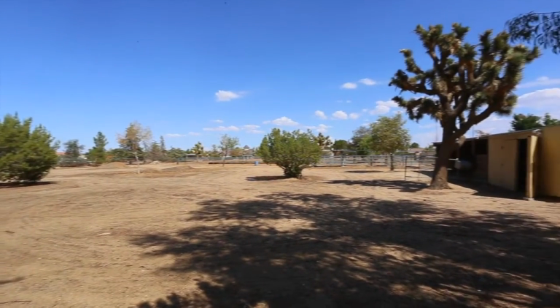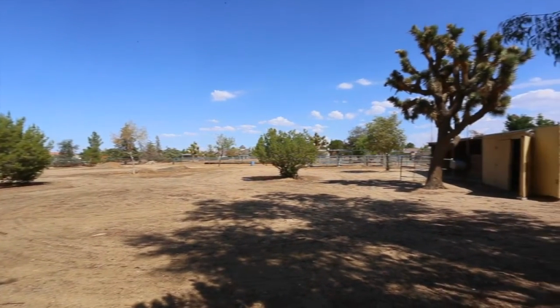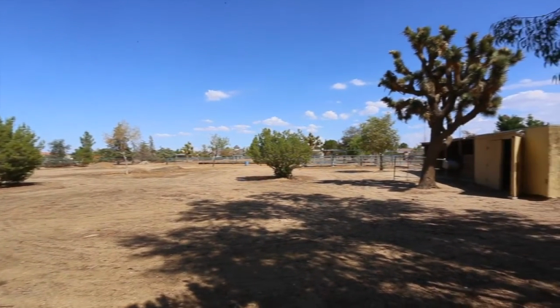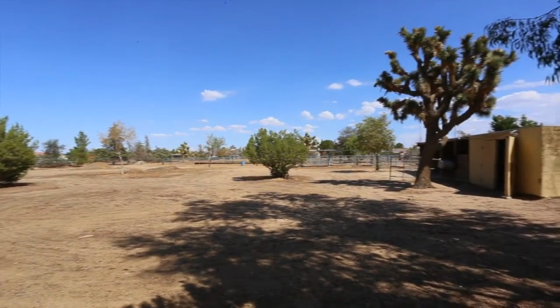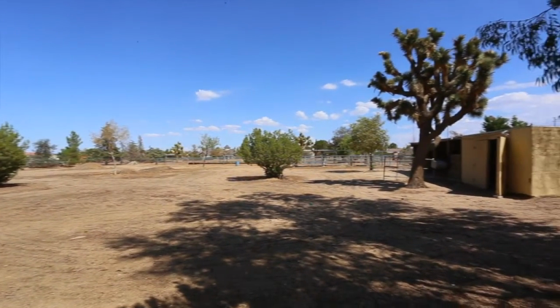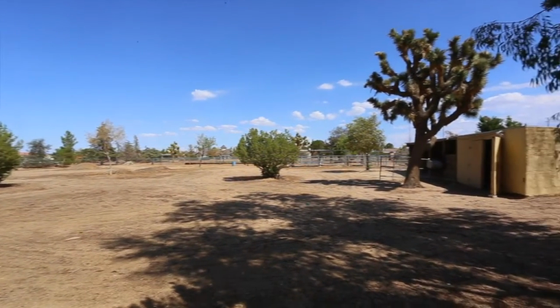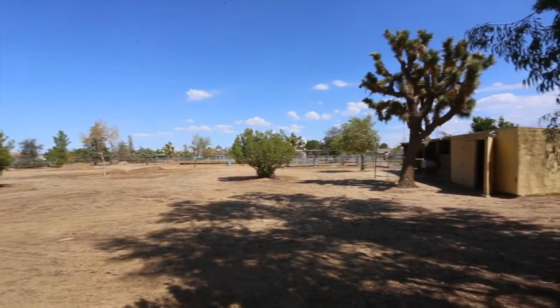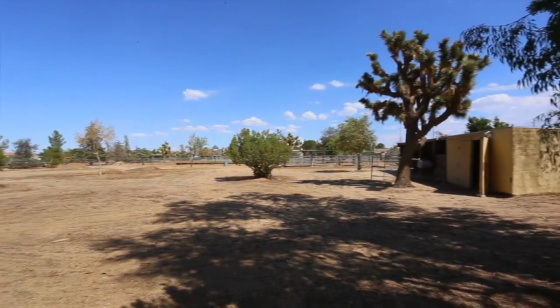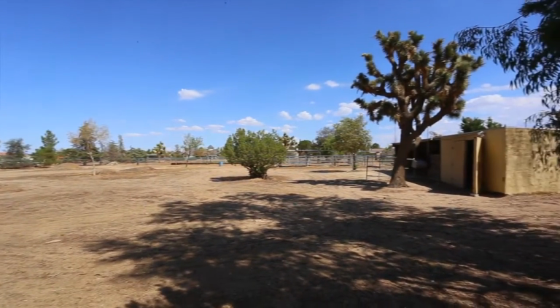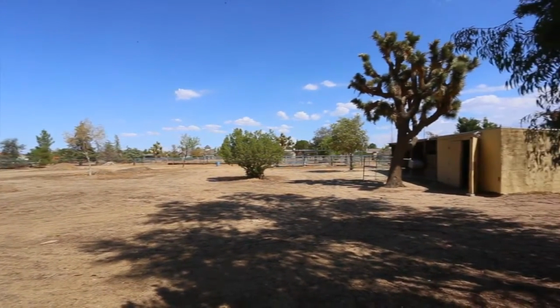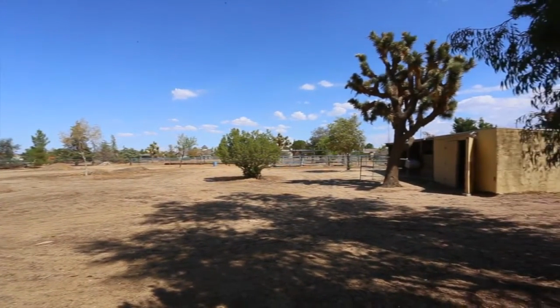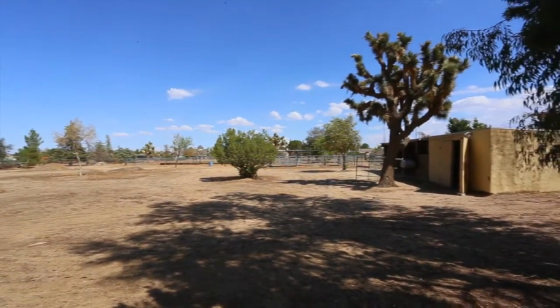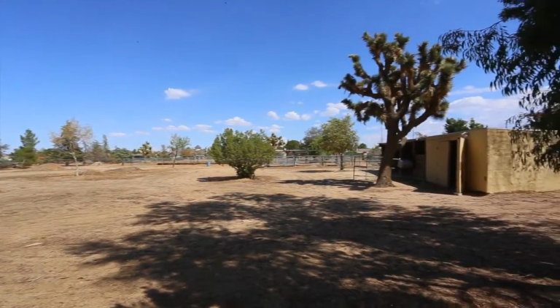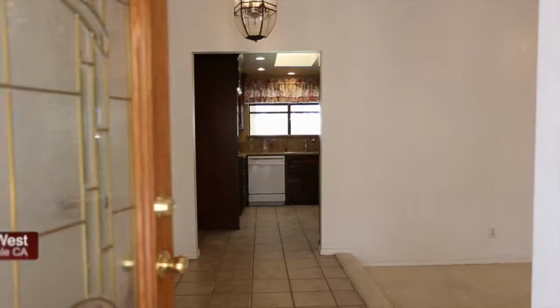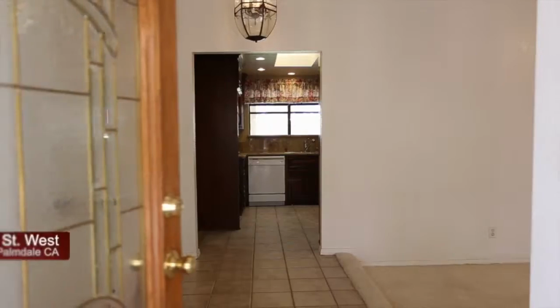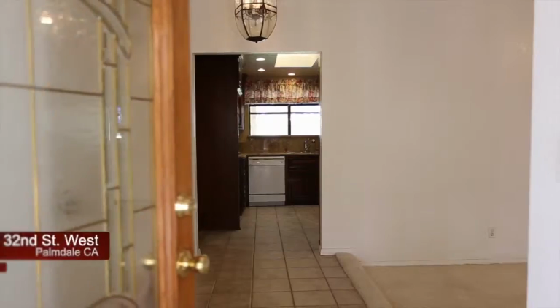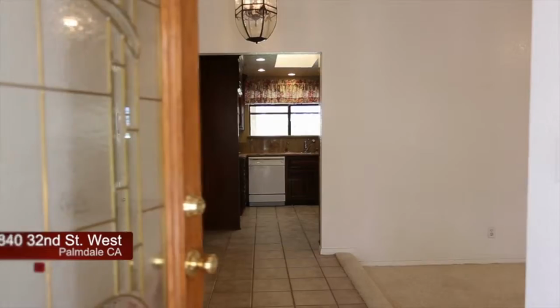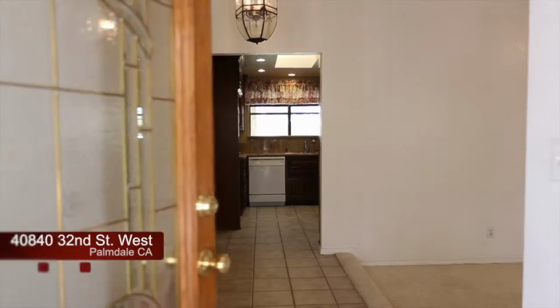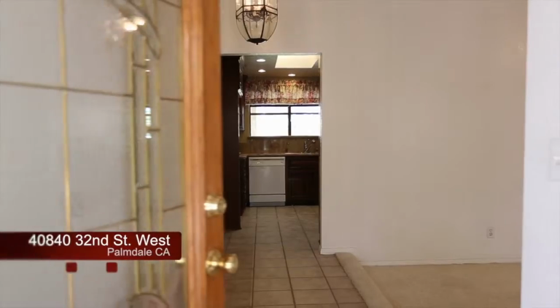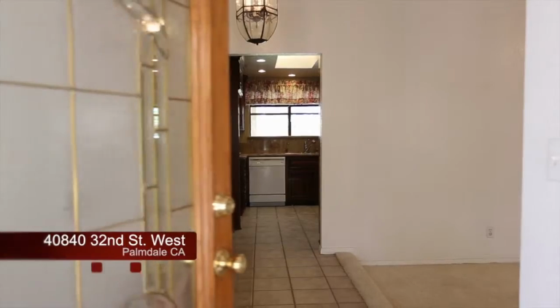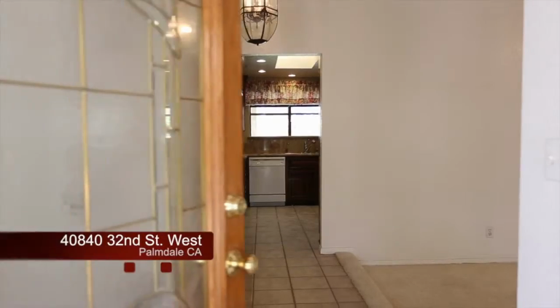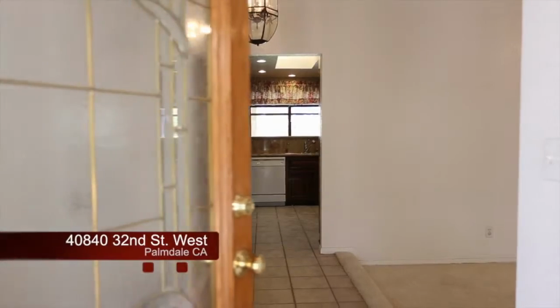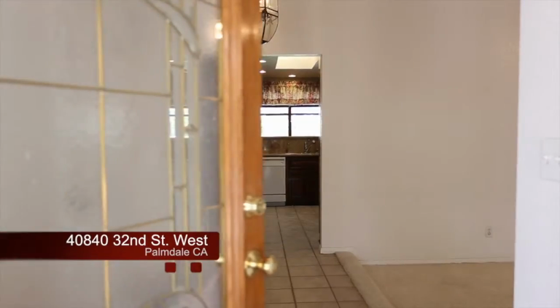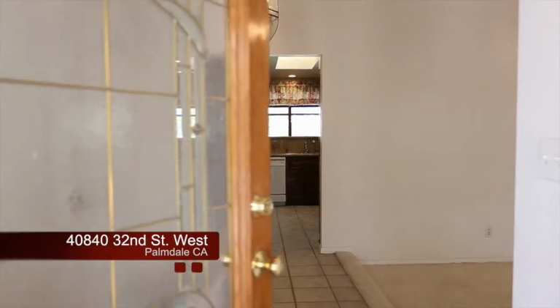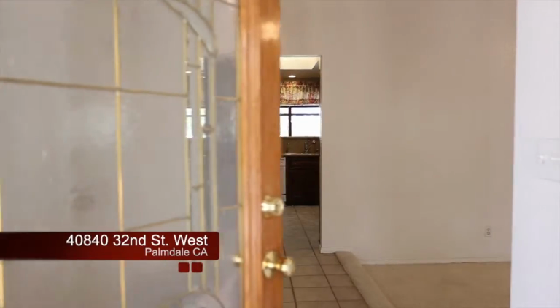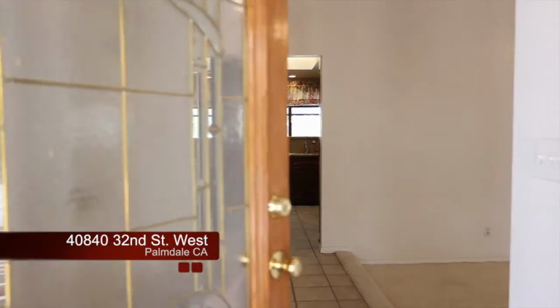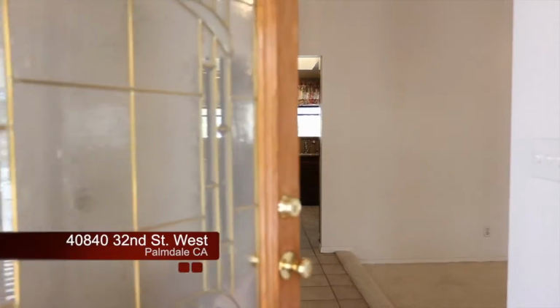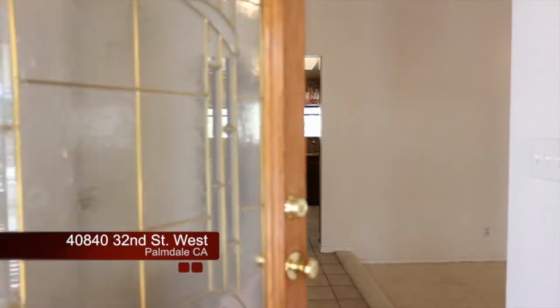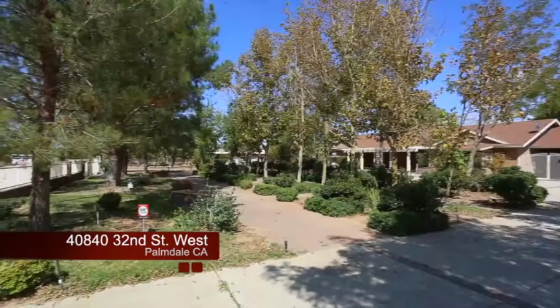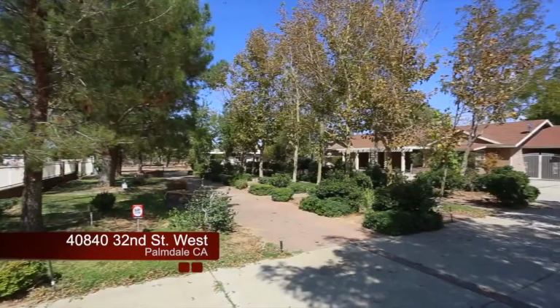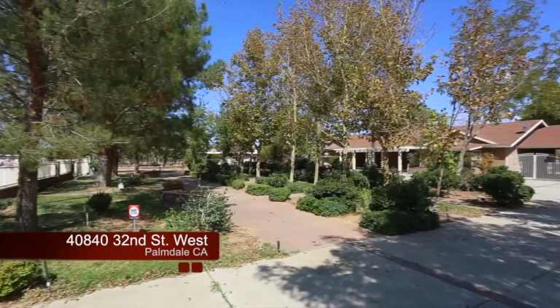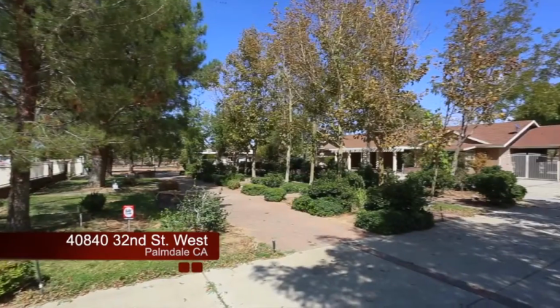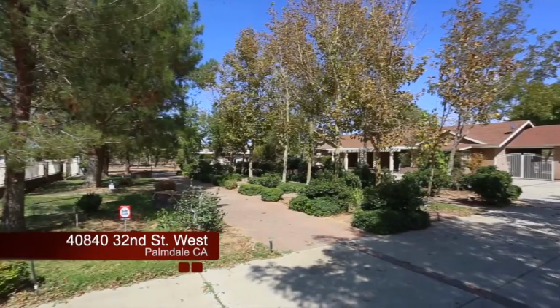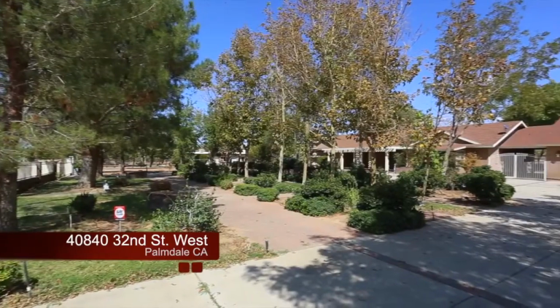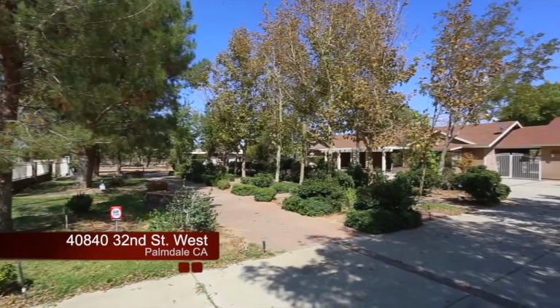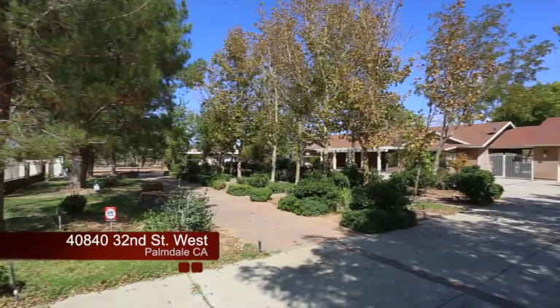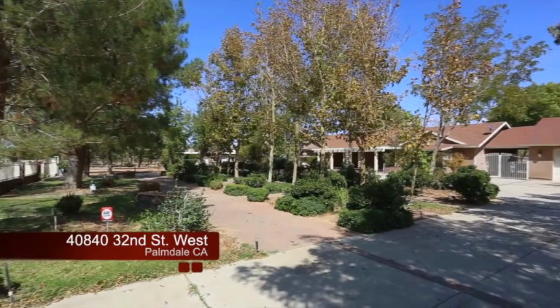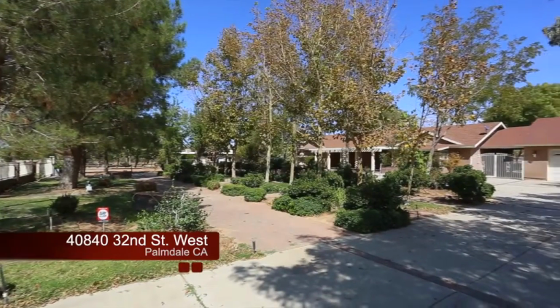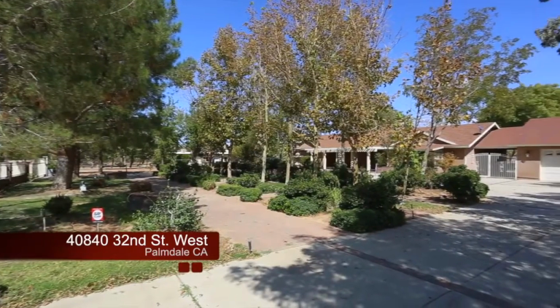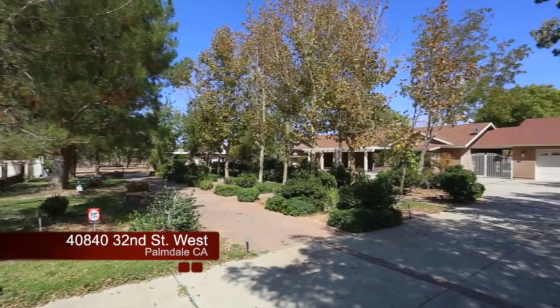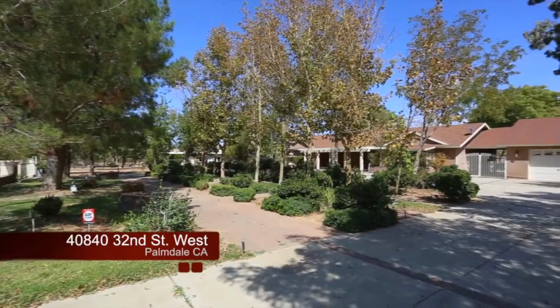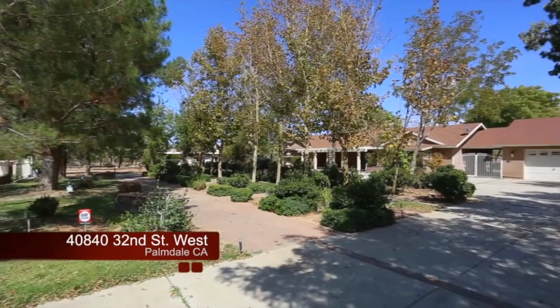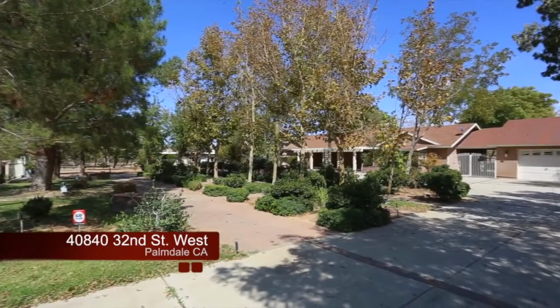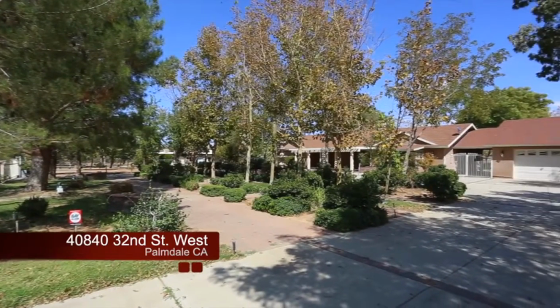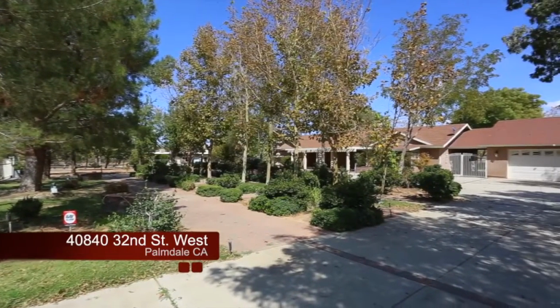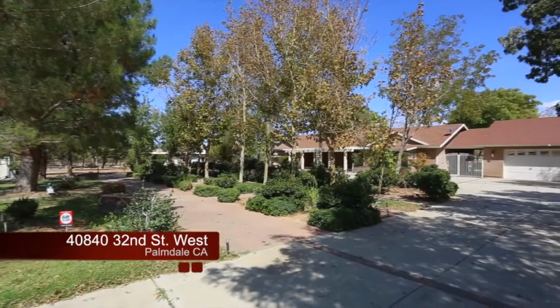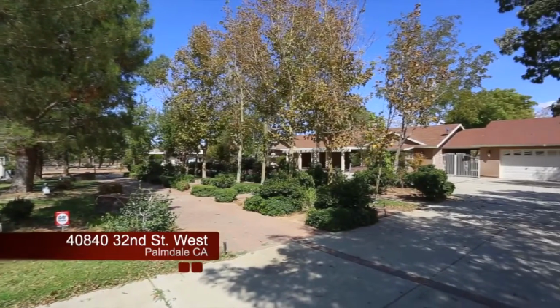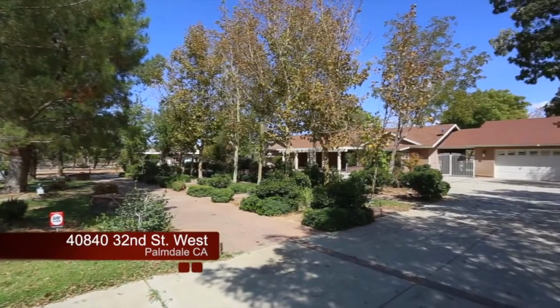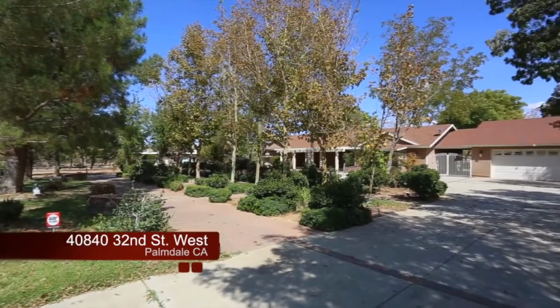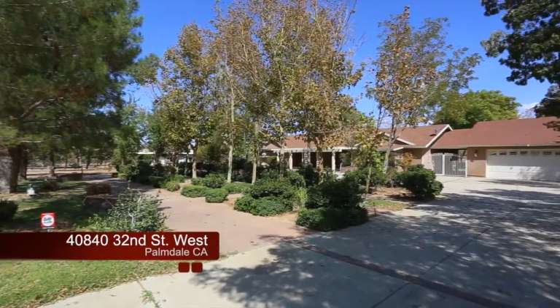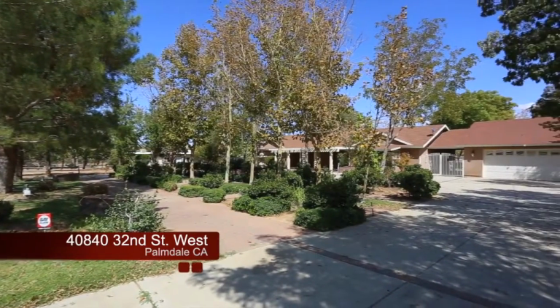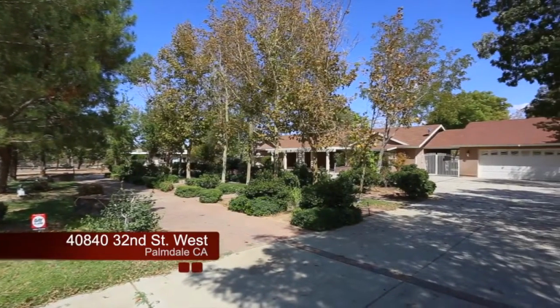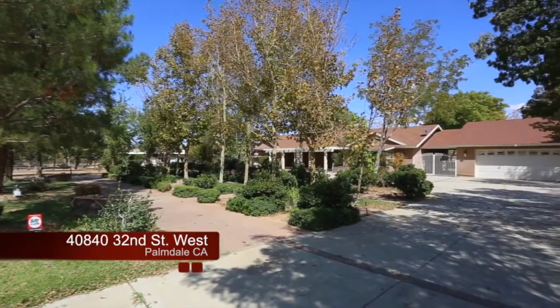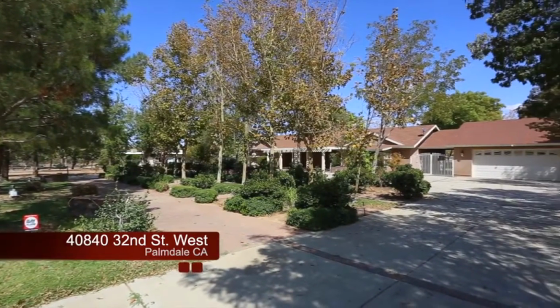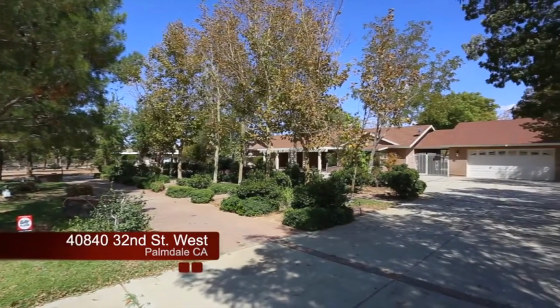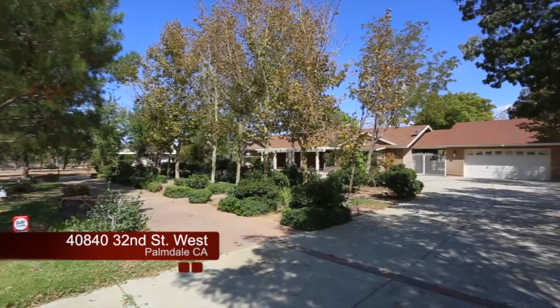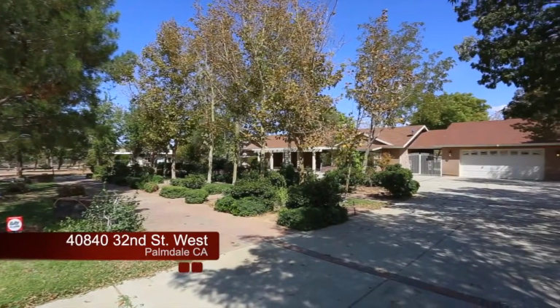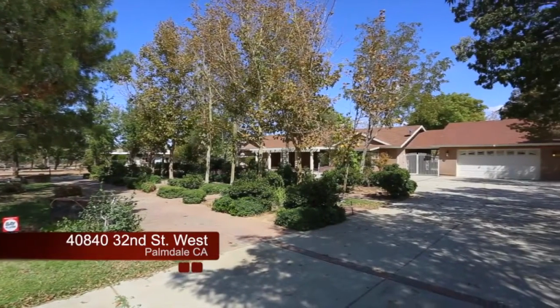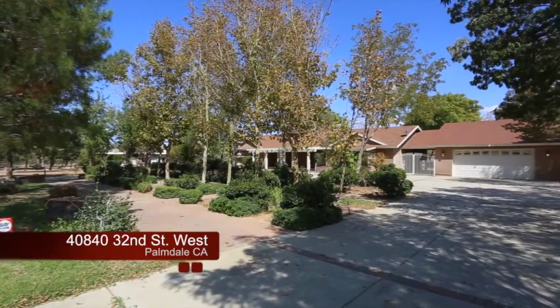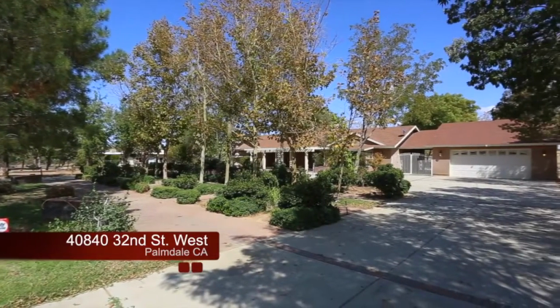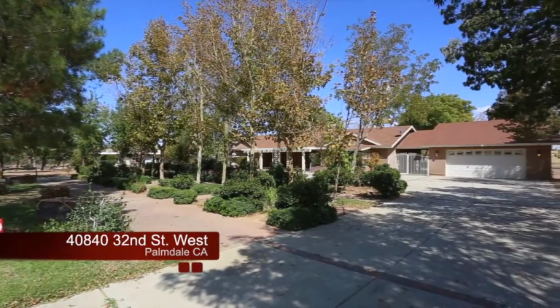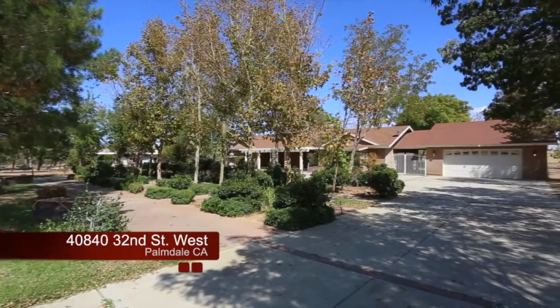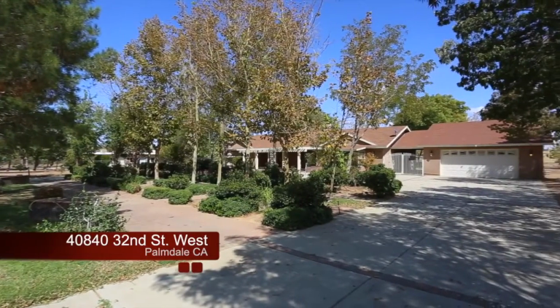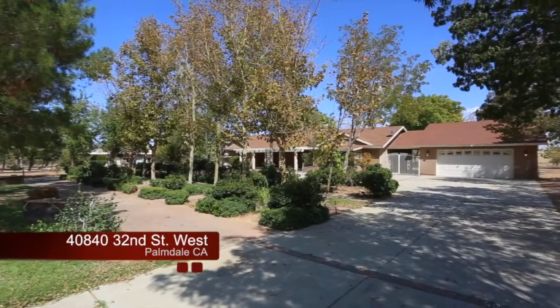Thank you for taking a tour of 40840 32nd Street West. We look forward to meeting you soon.